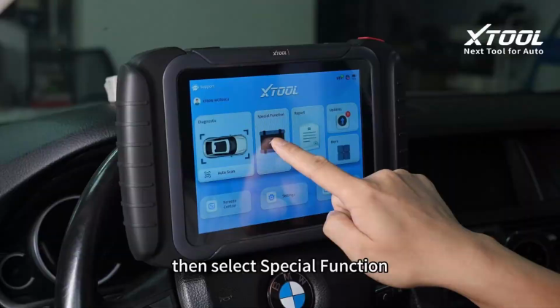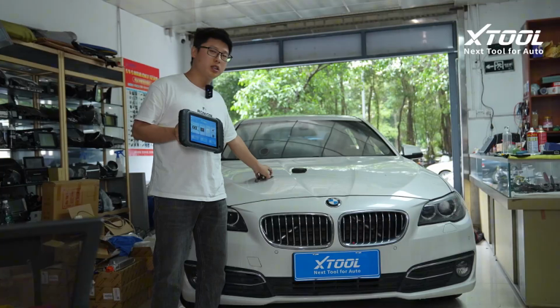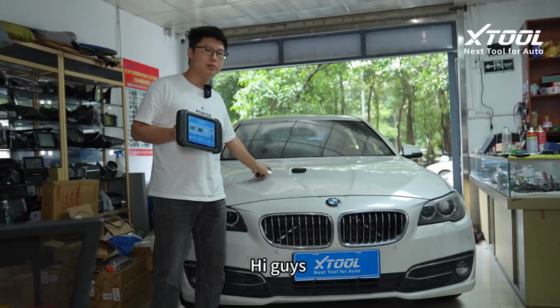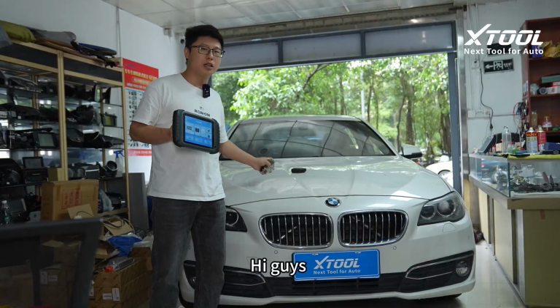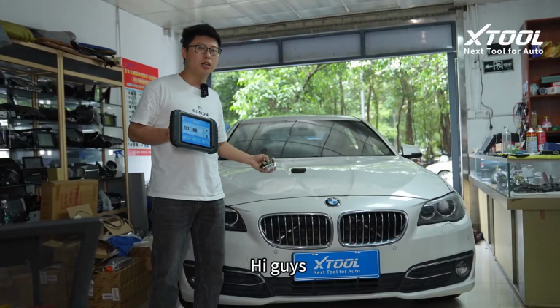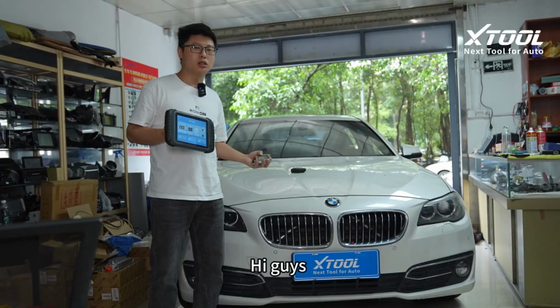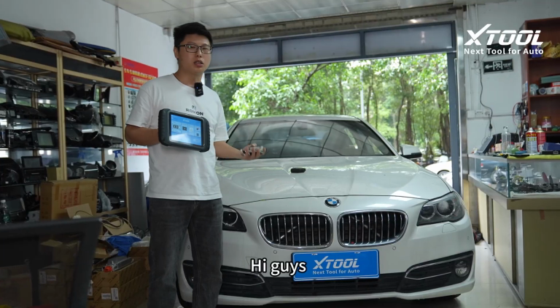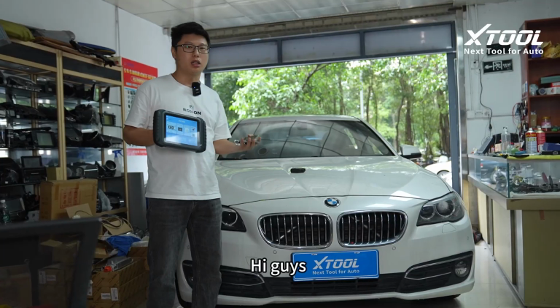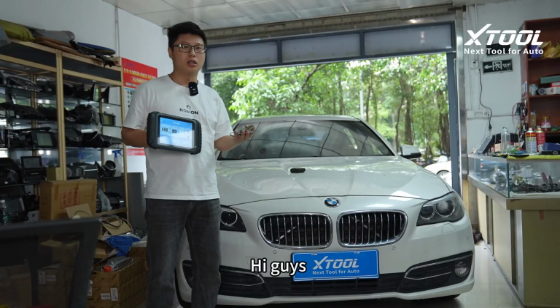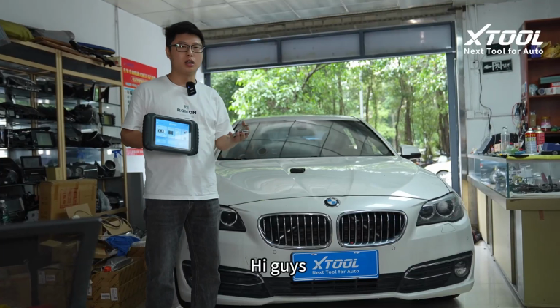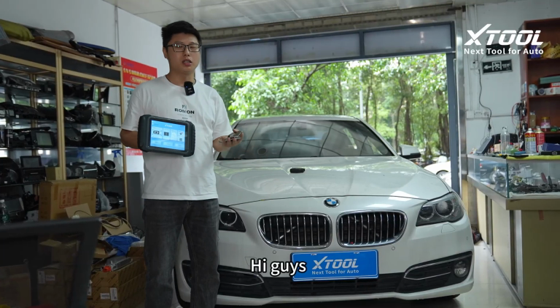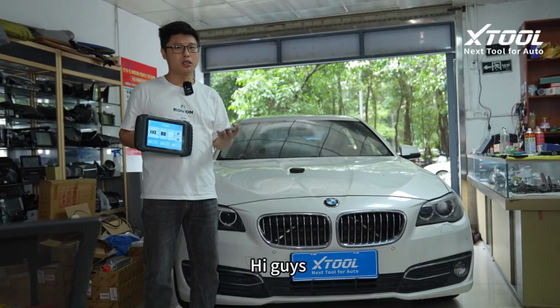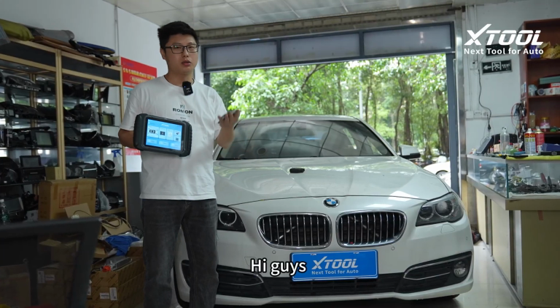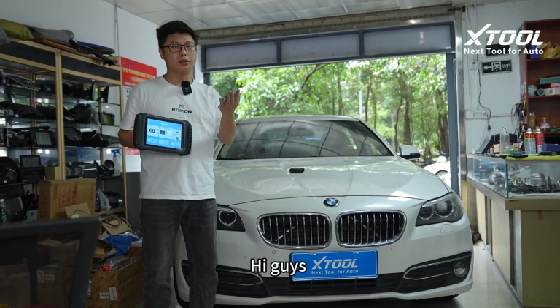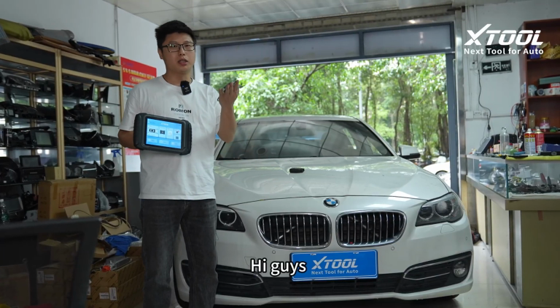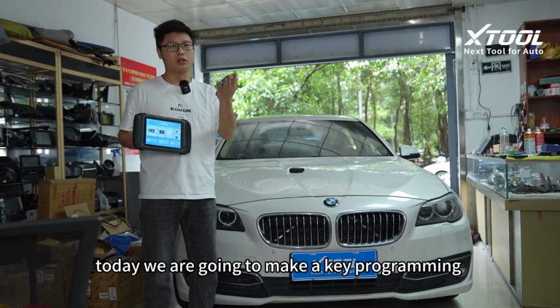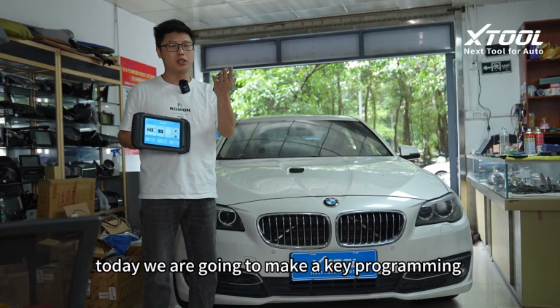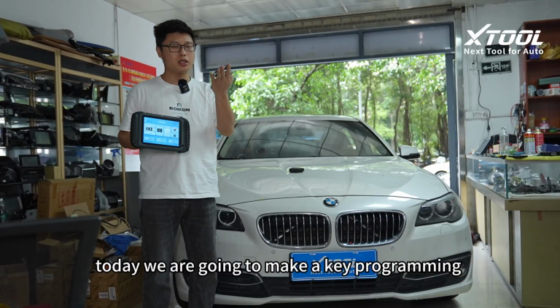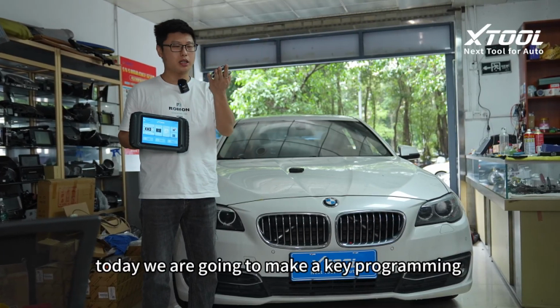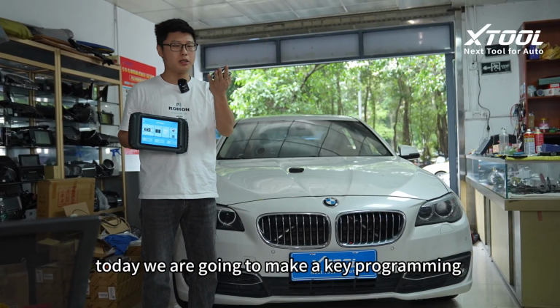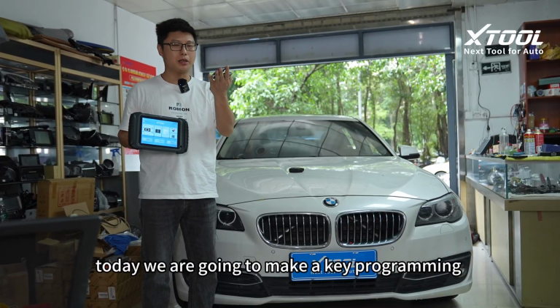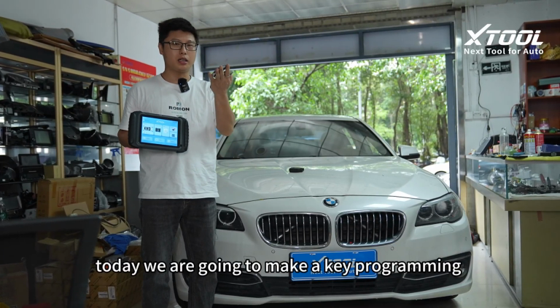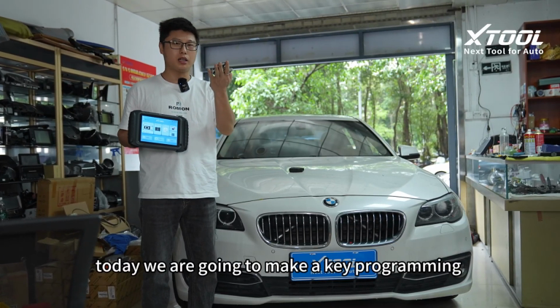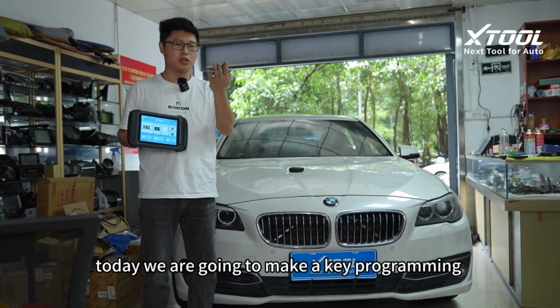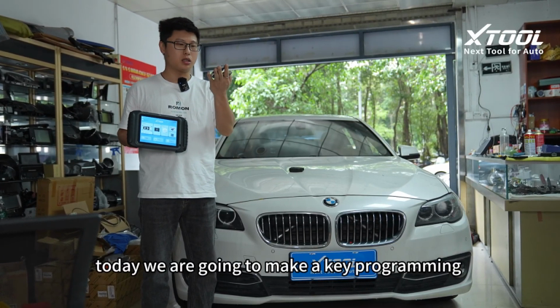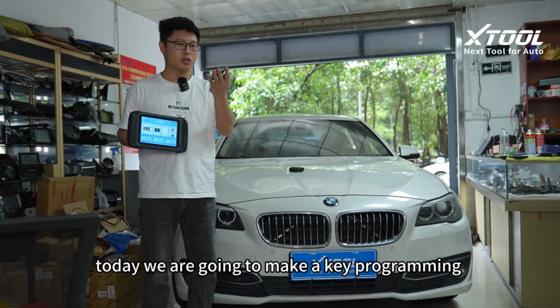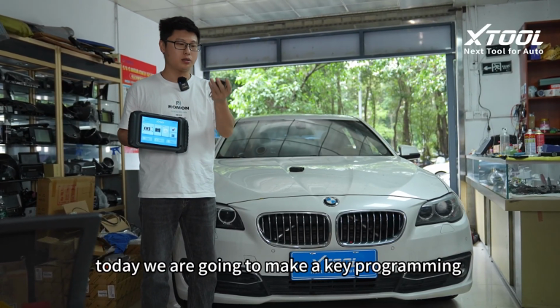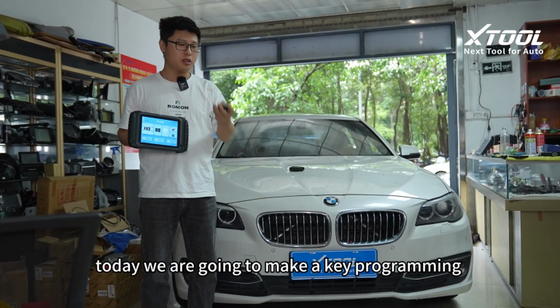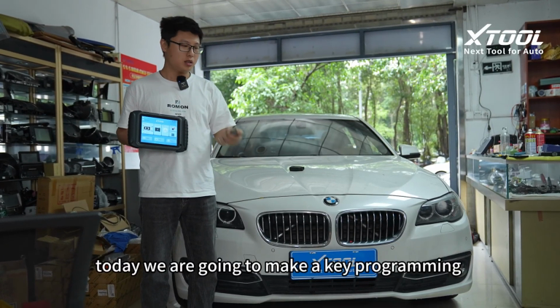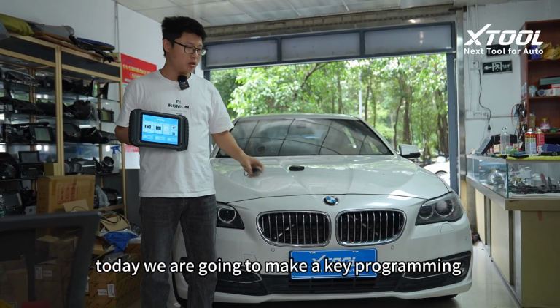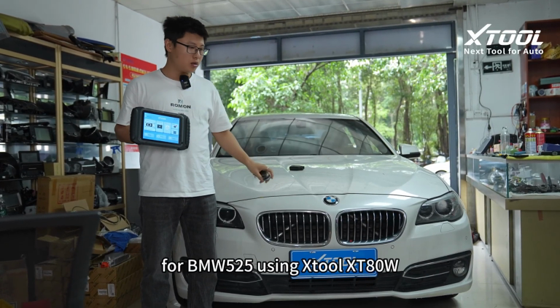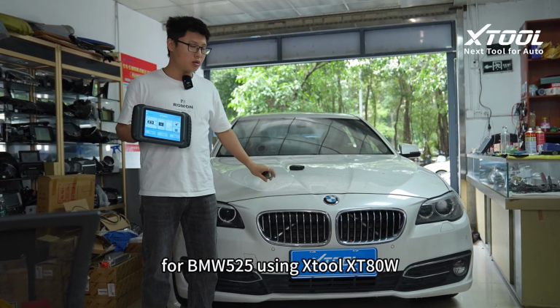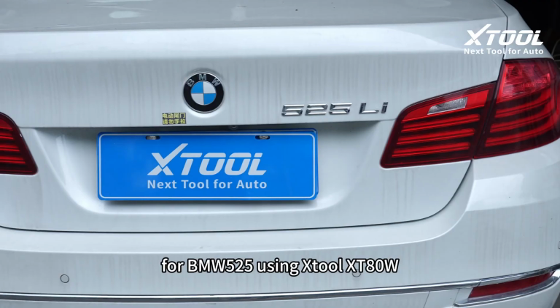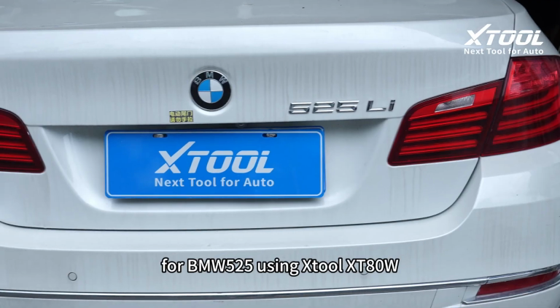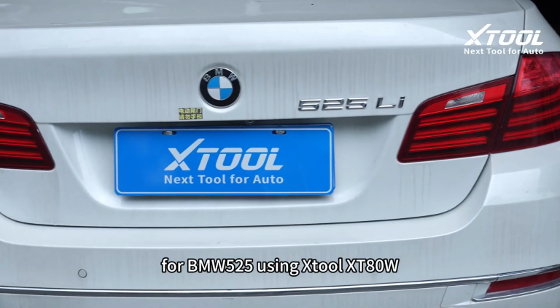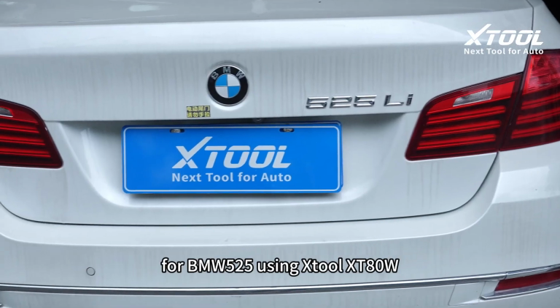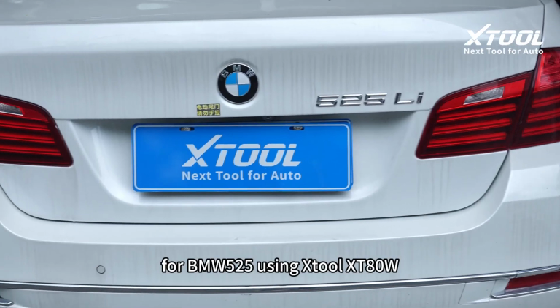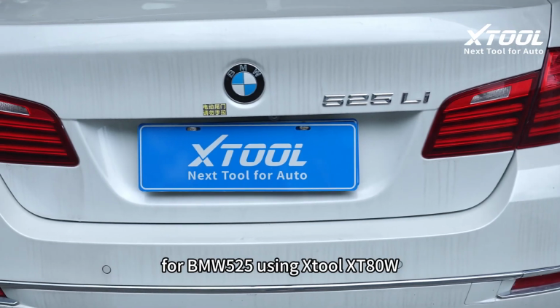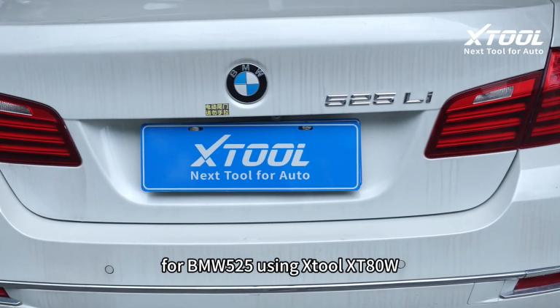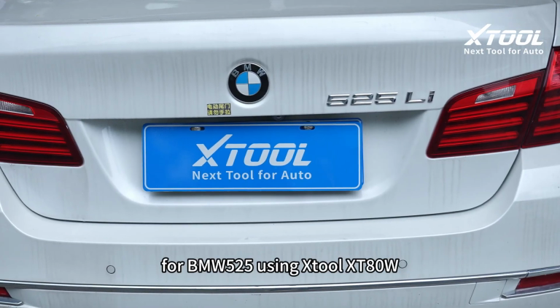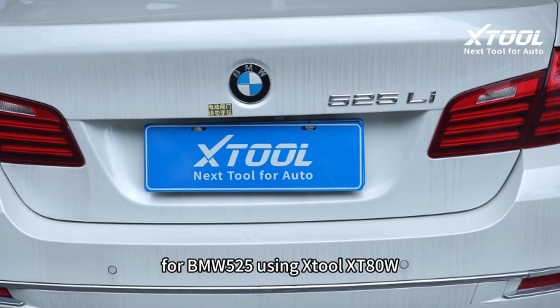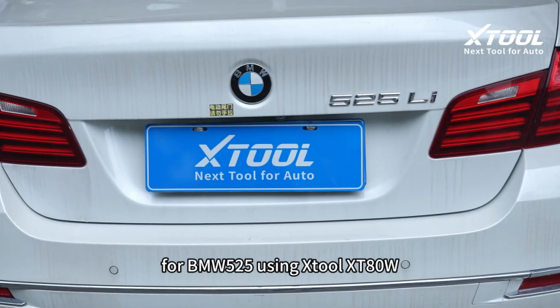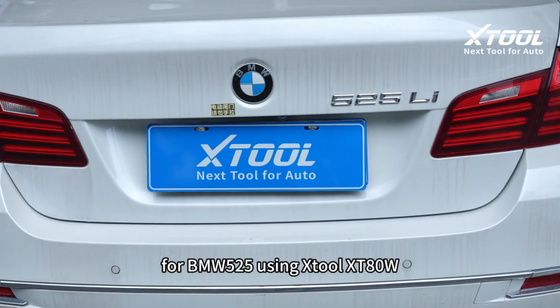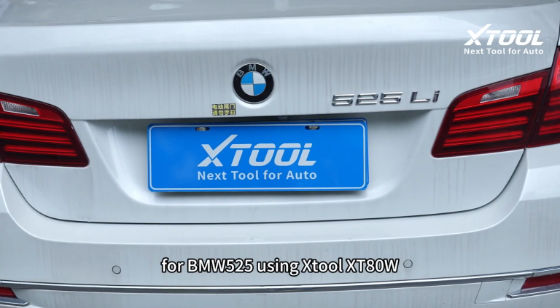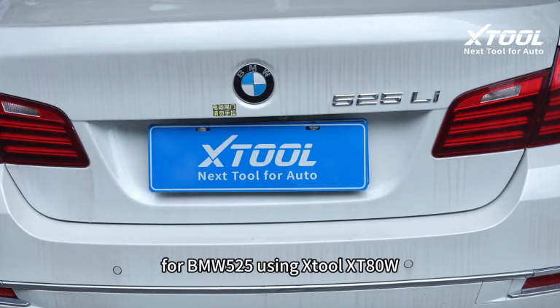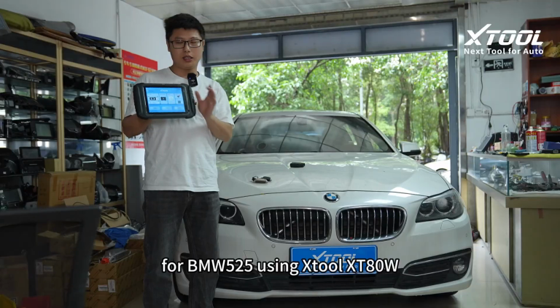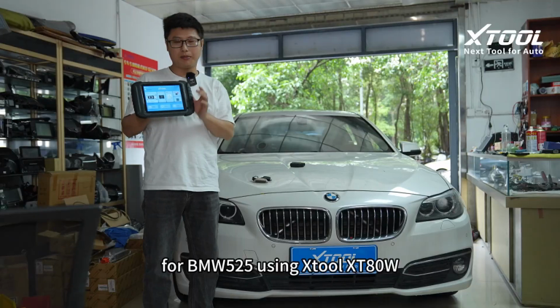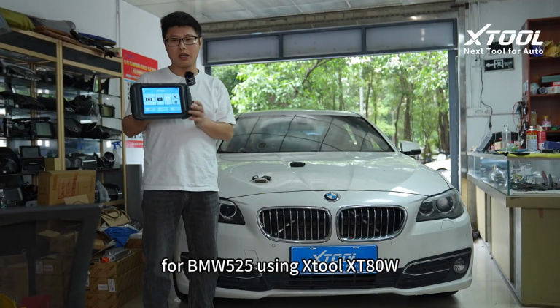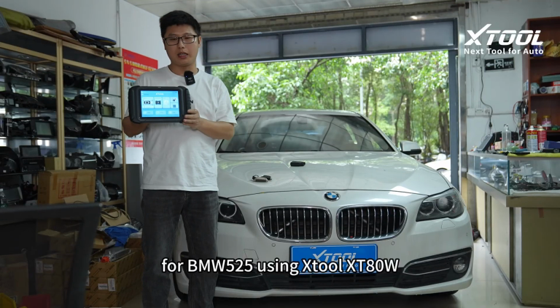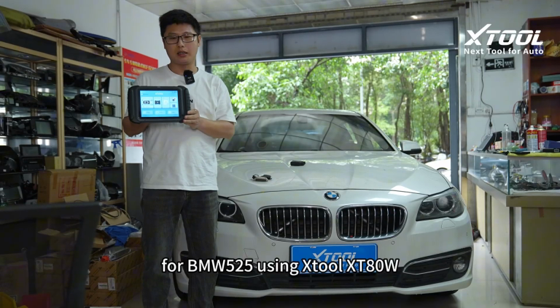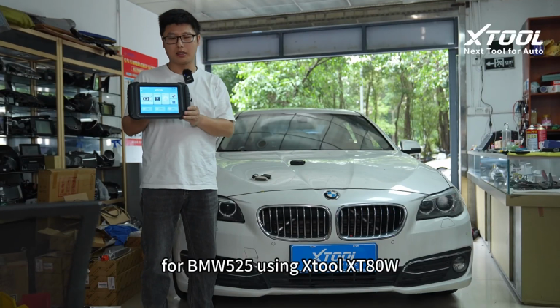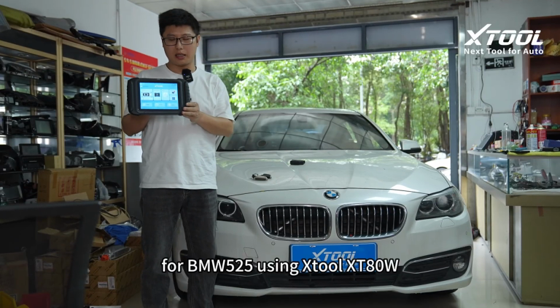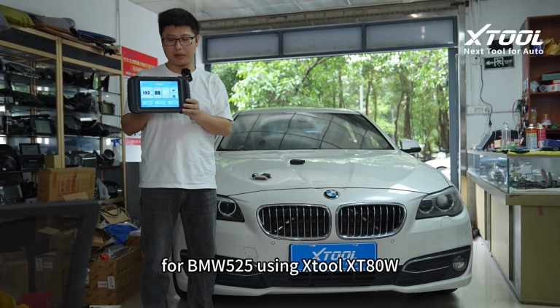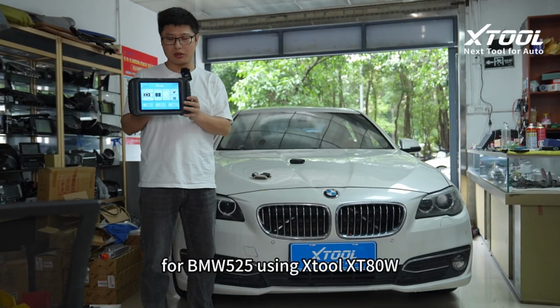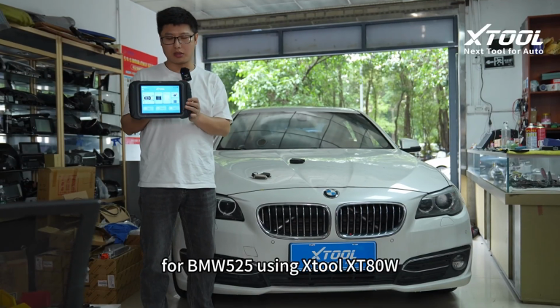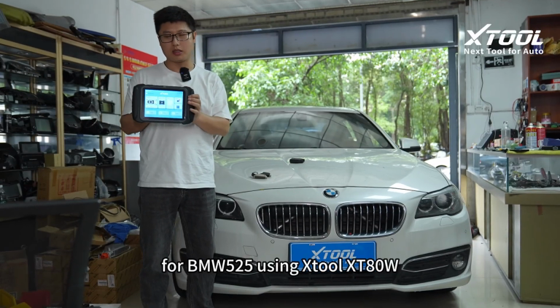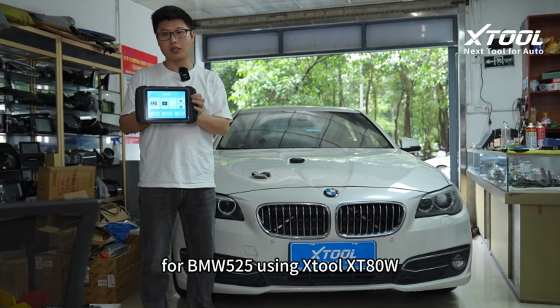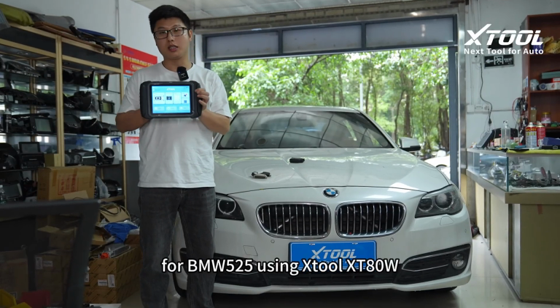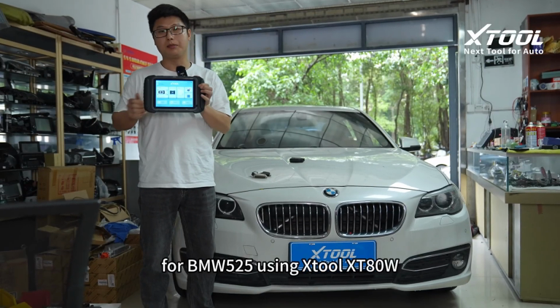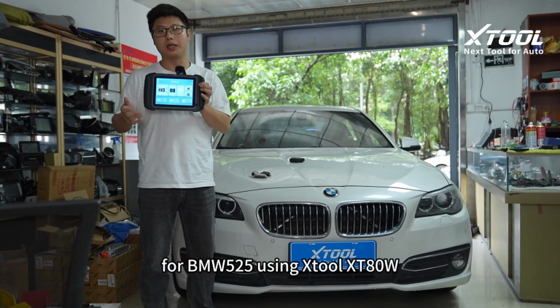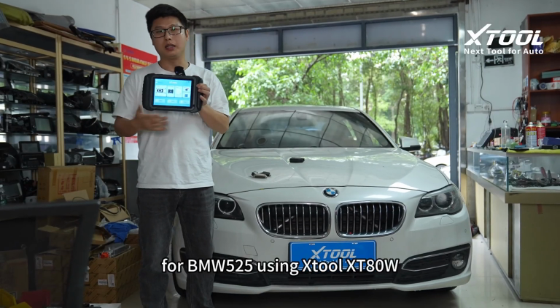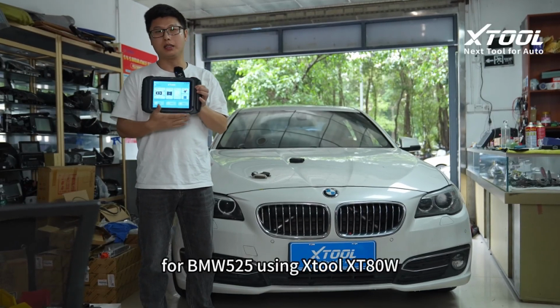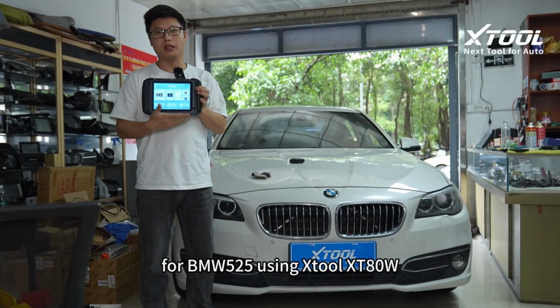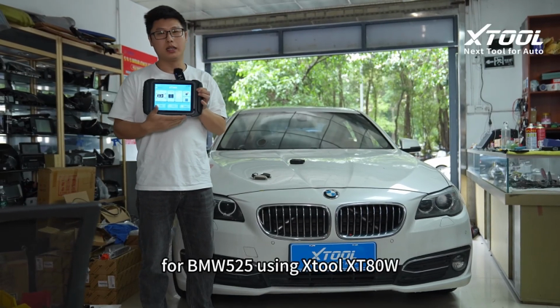Hi guys, today we are going to make a key programming for BMW 5 to 5 using X-Dual X-T80W.